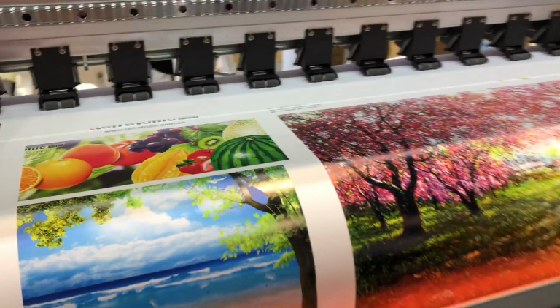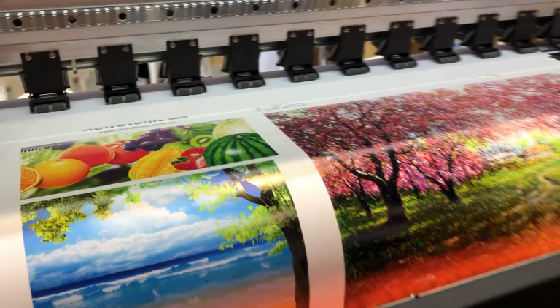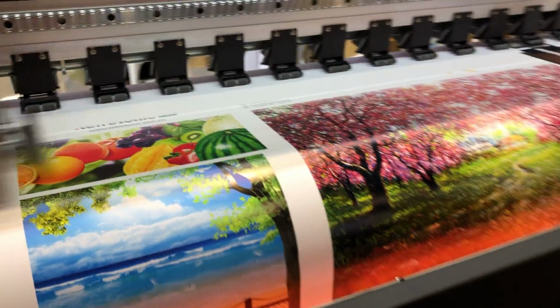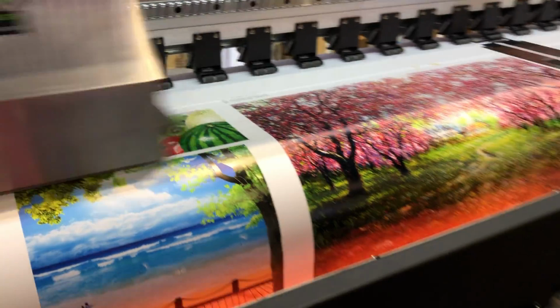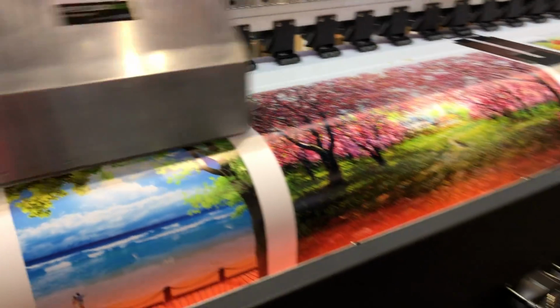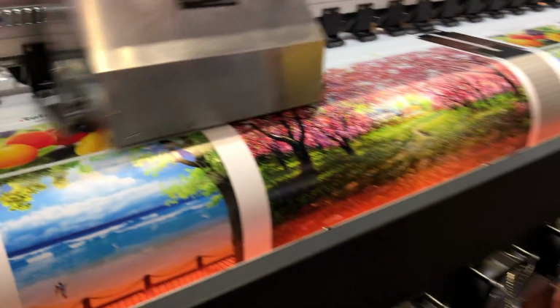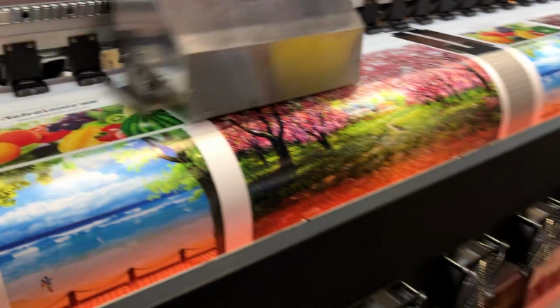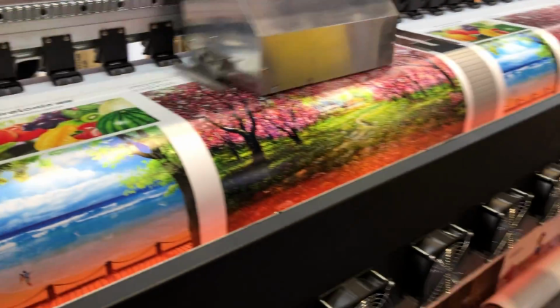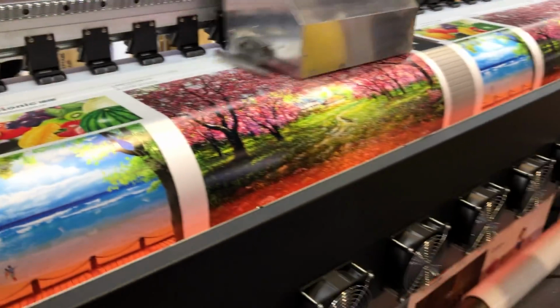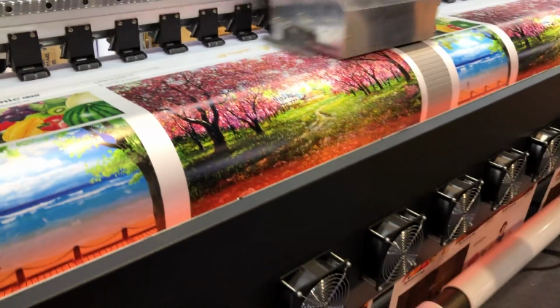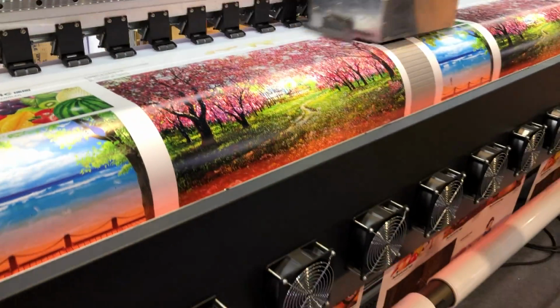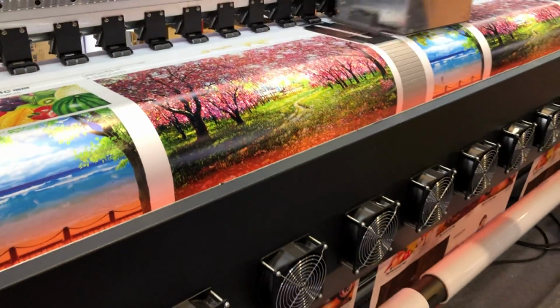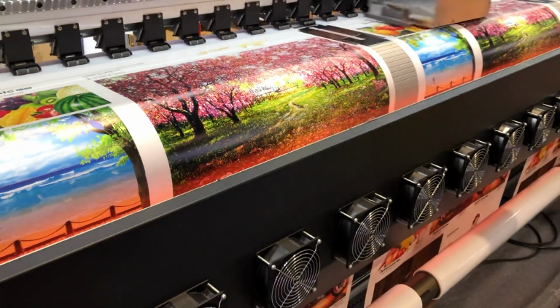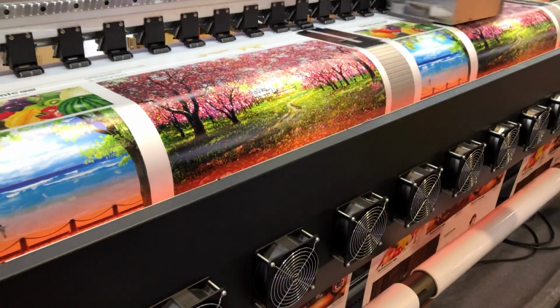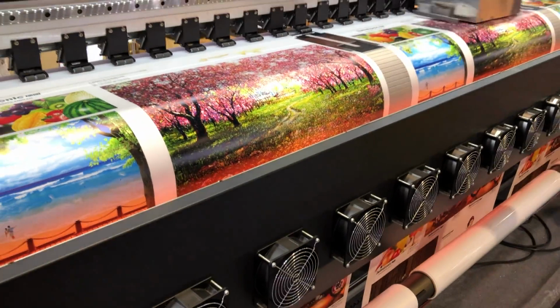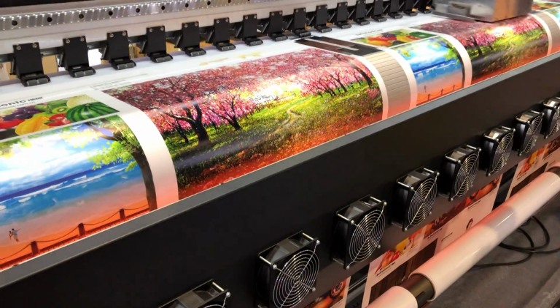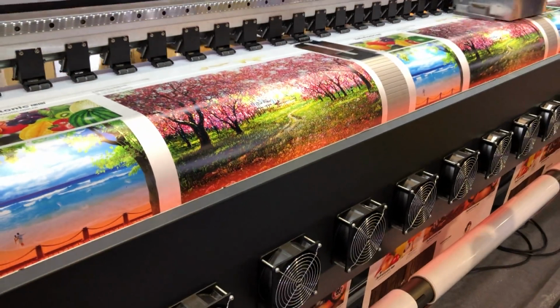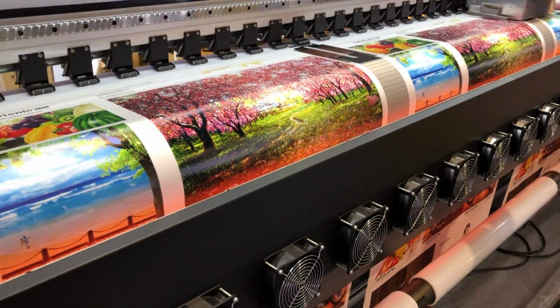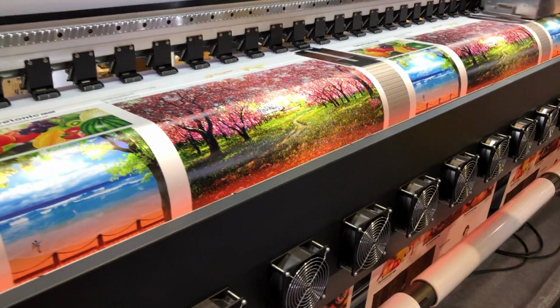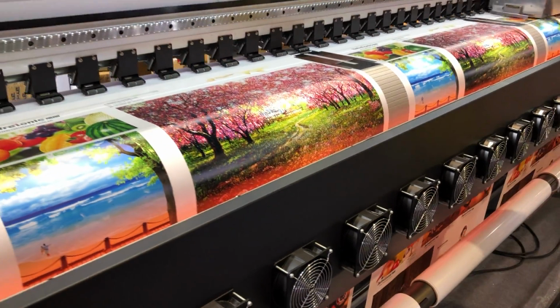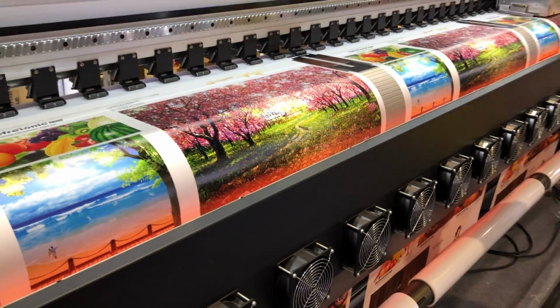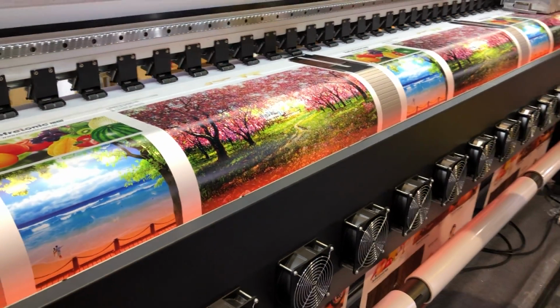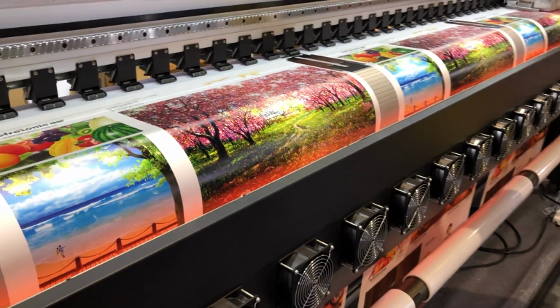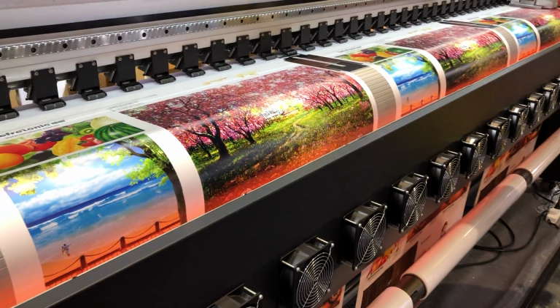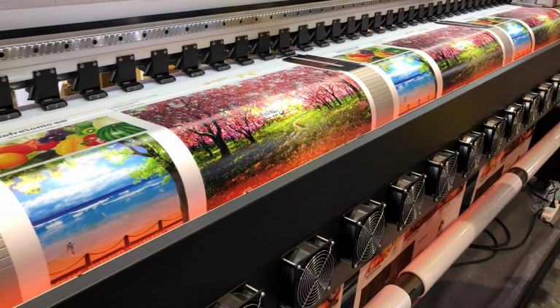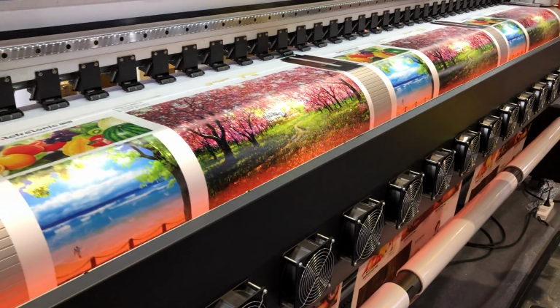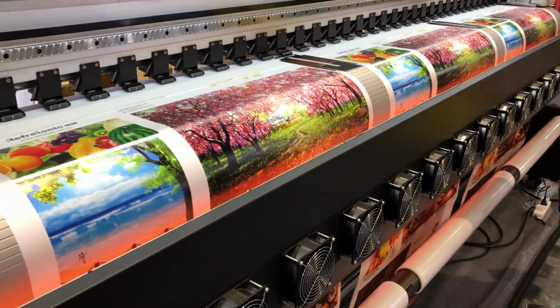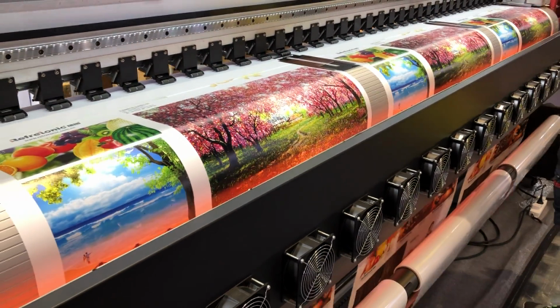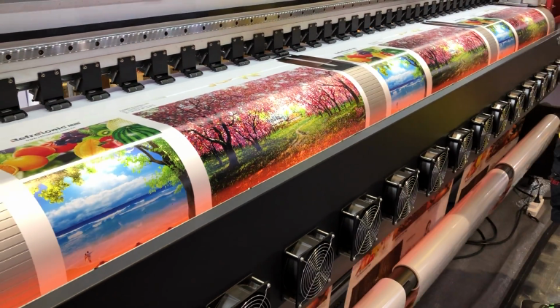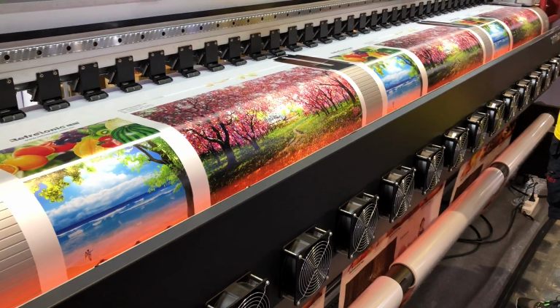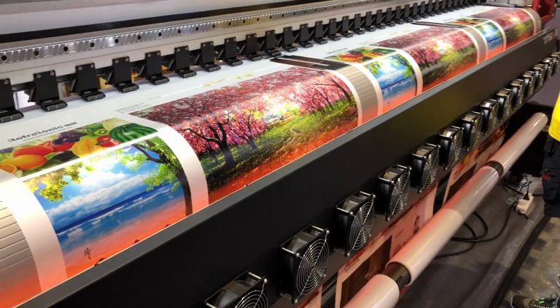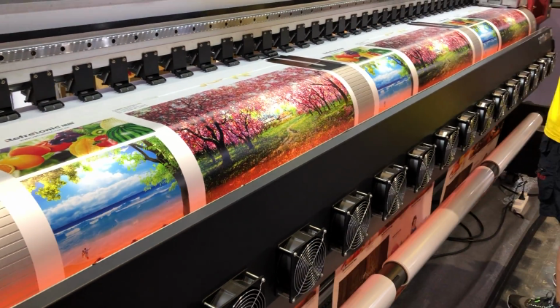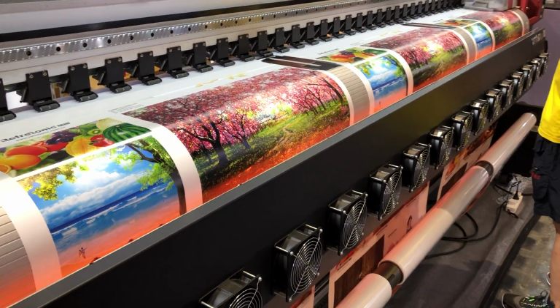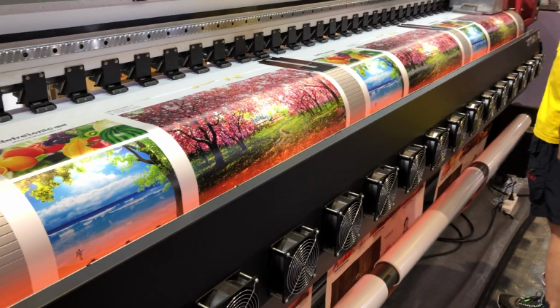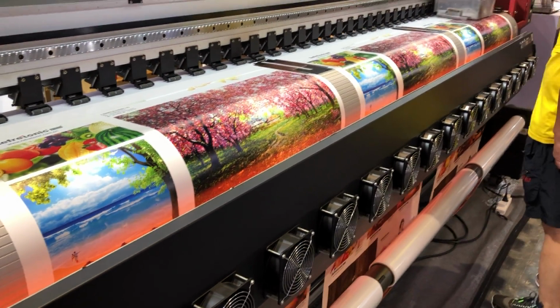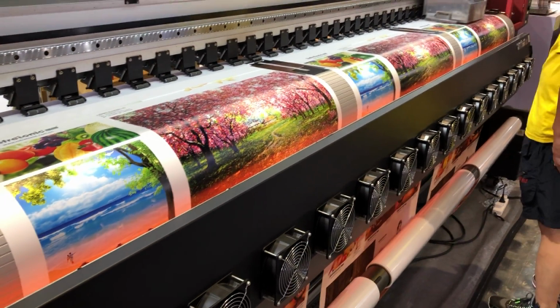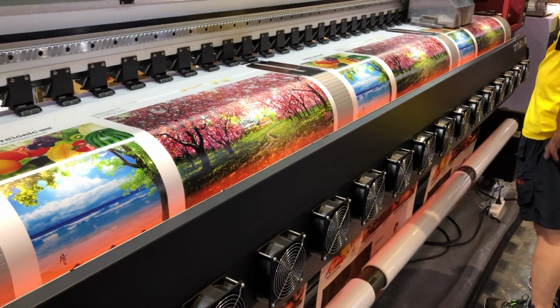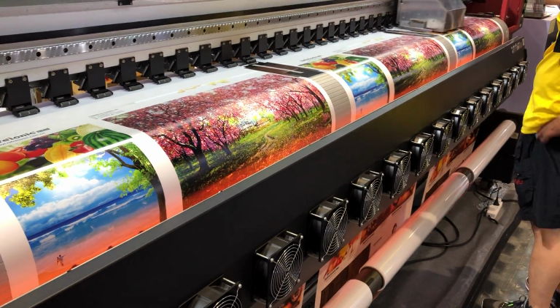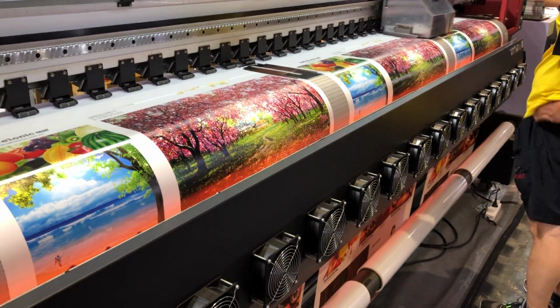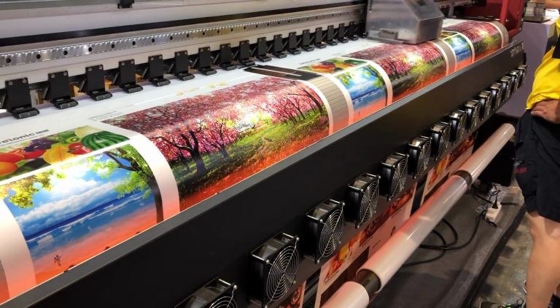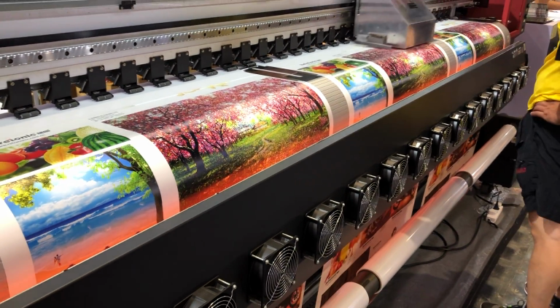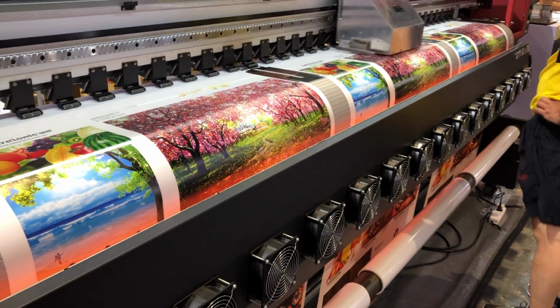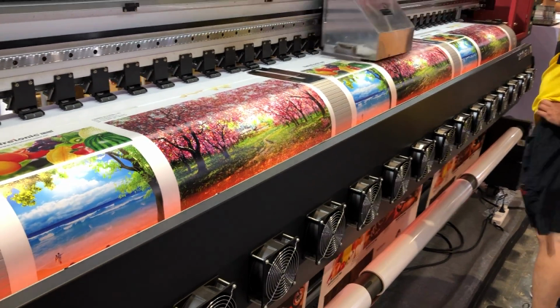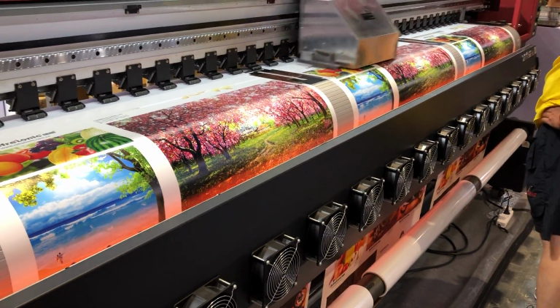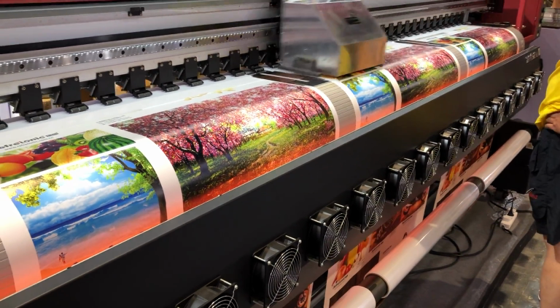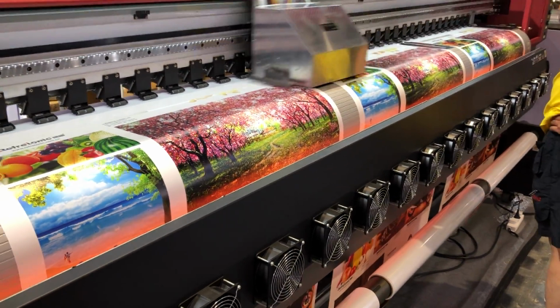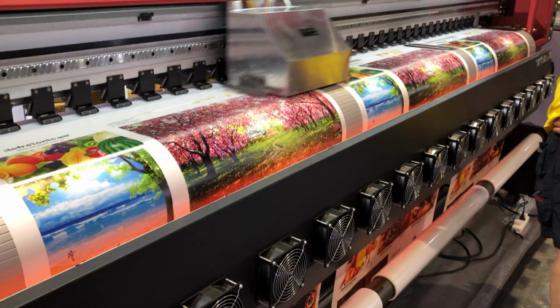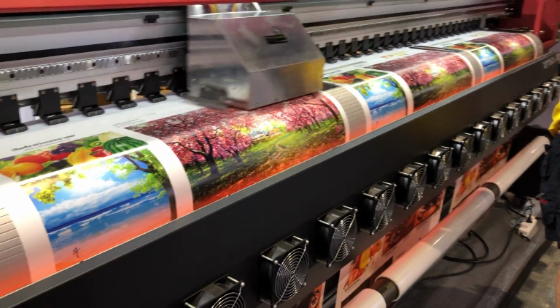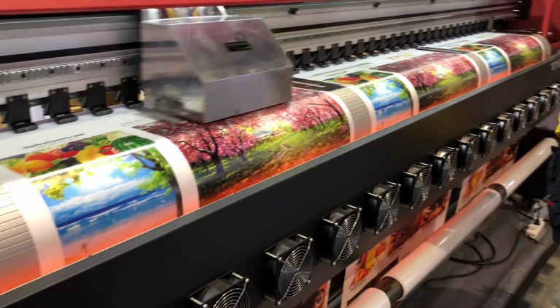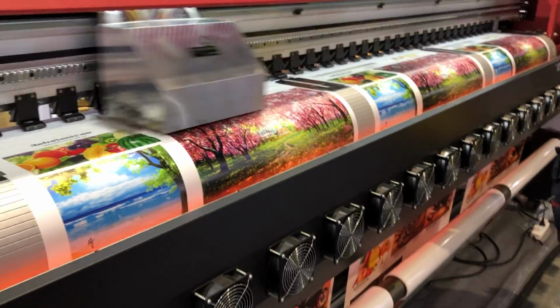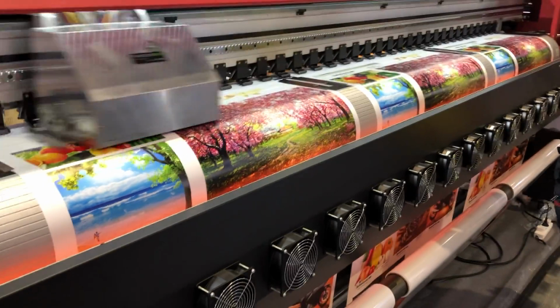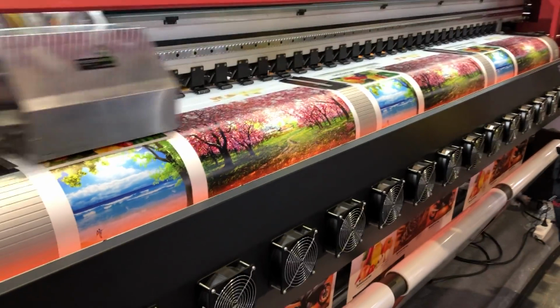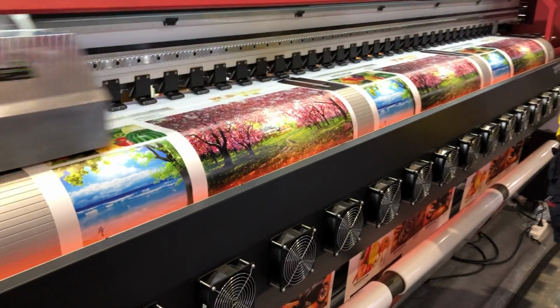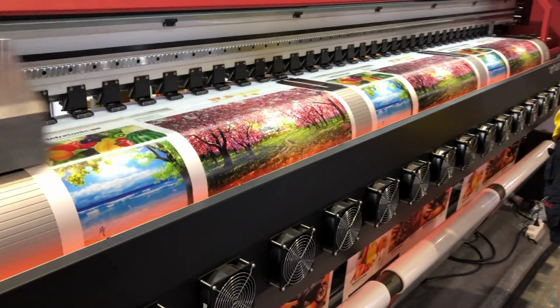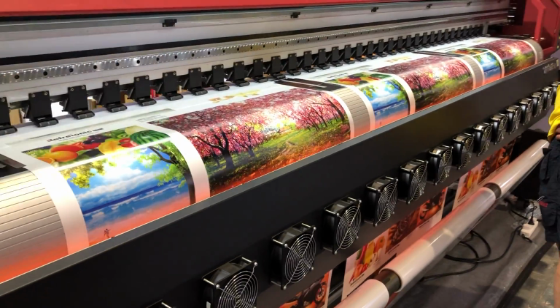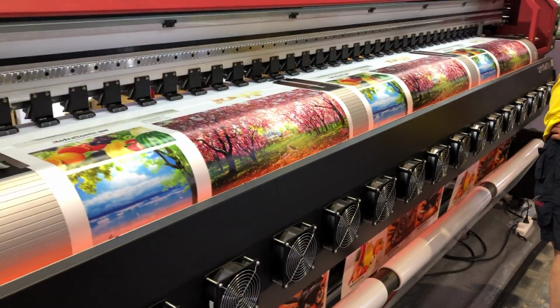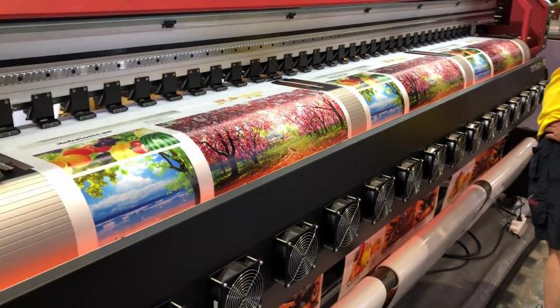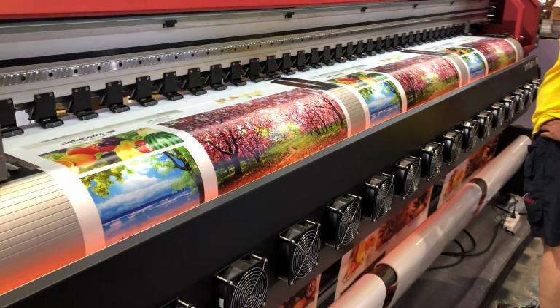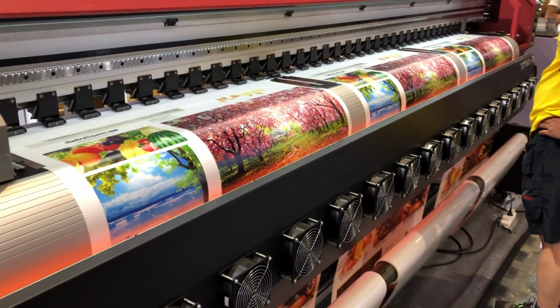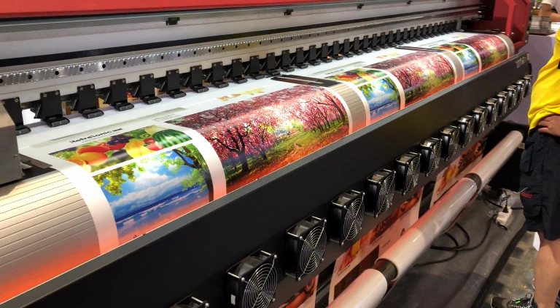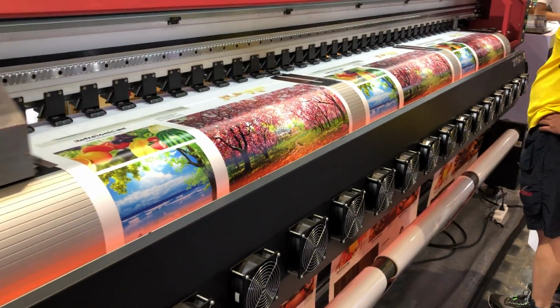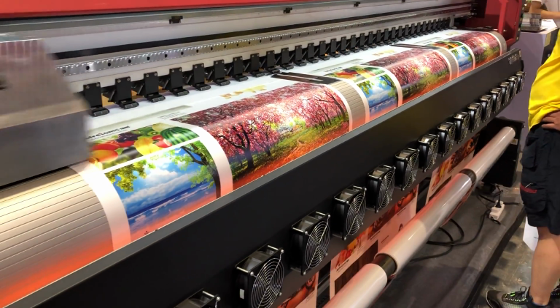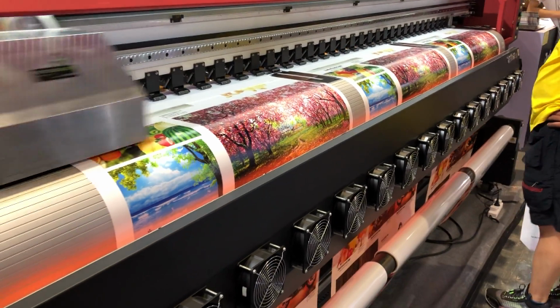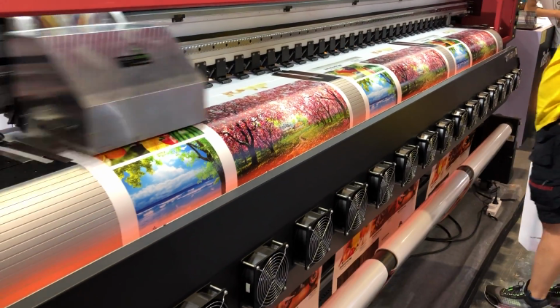You can also print 3 rolls at the same time. If you have a large production, this printer is also a good choice.